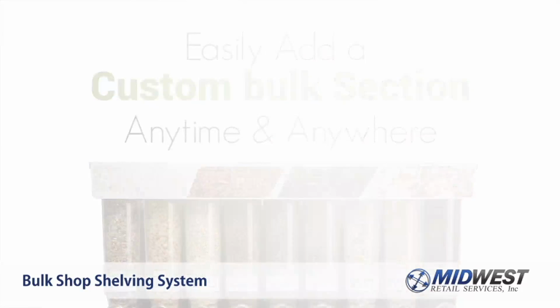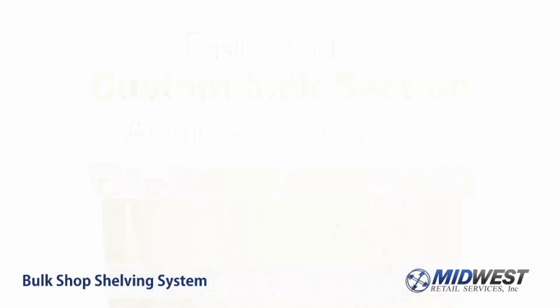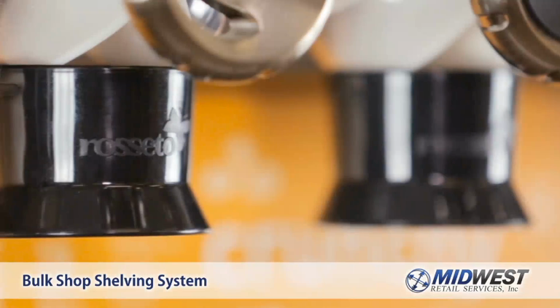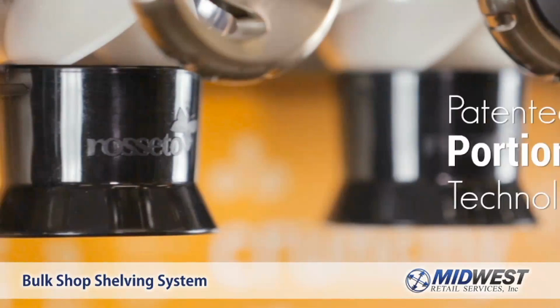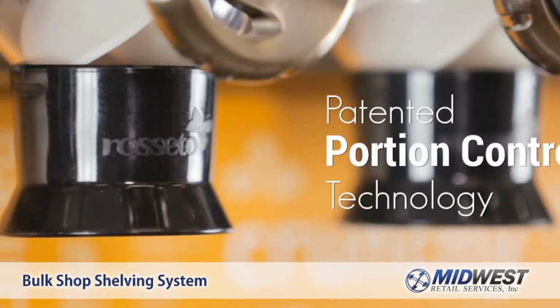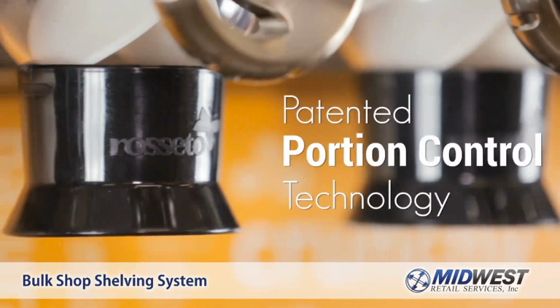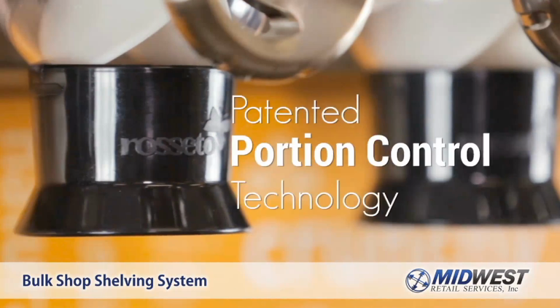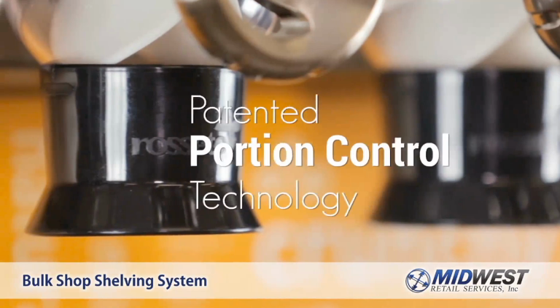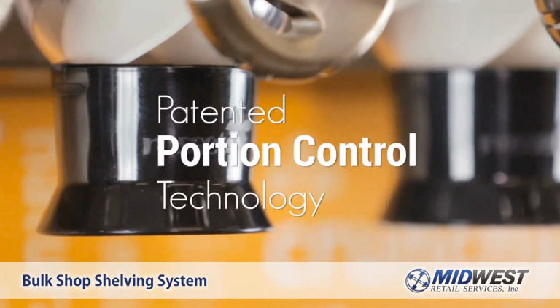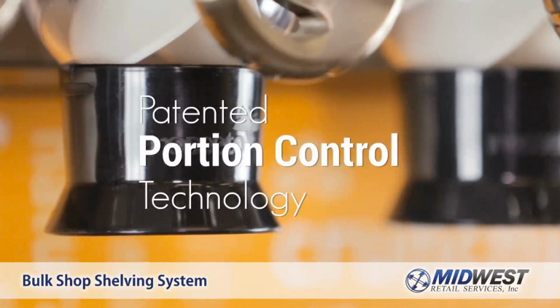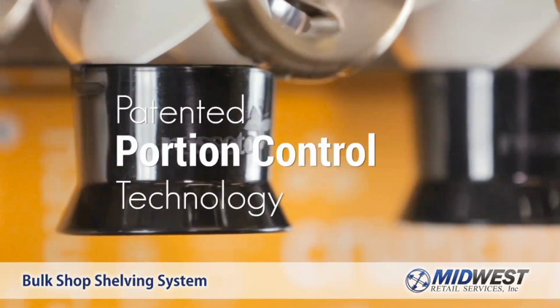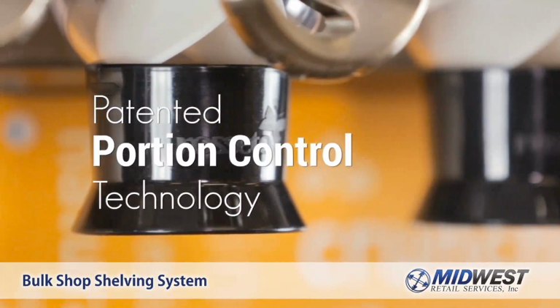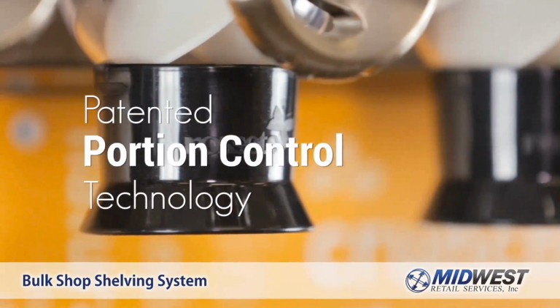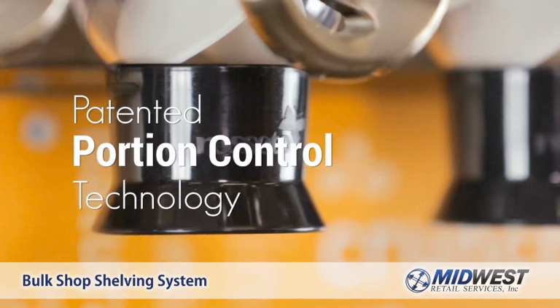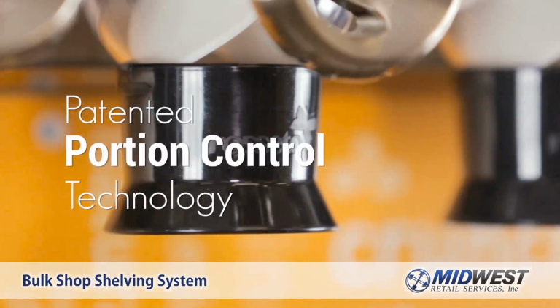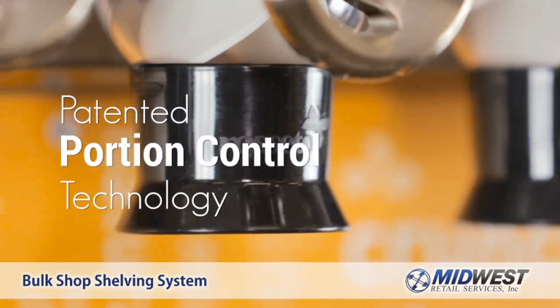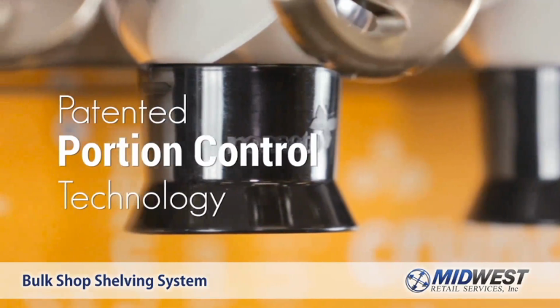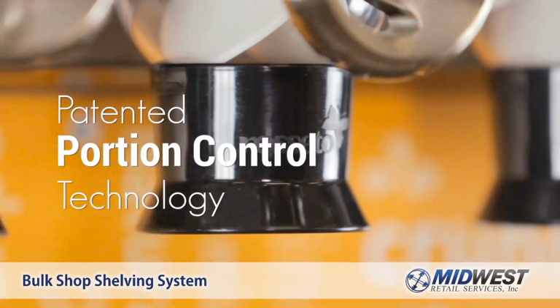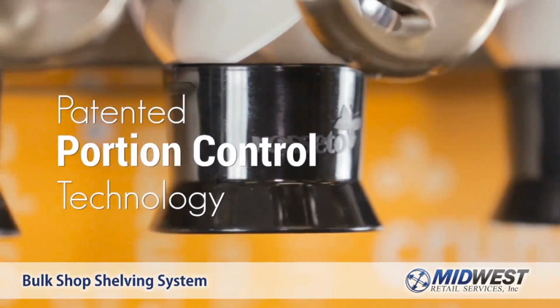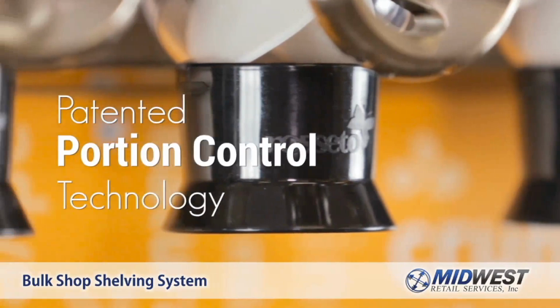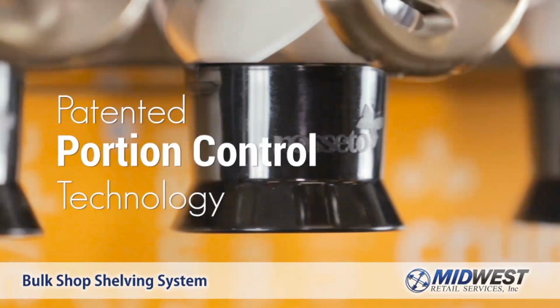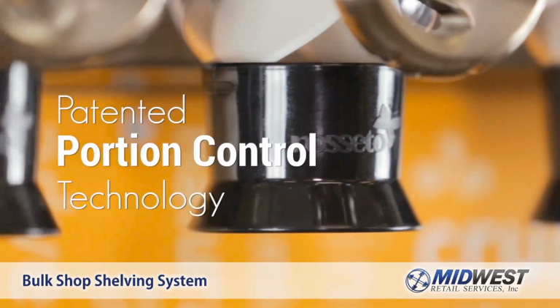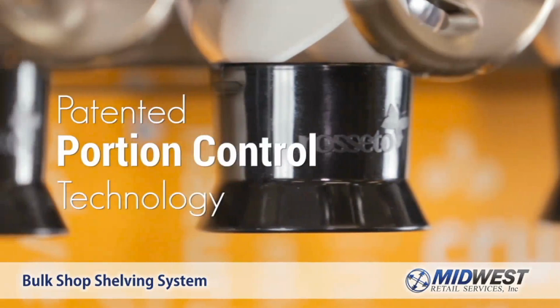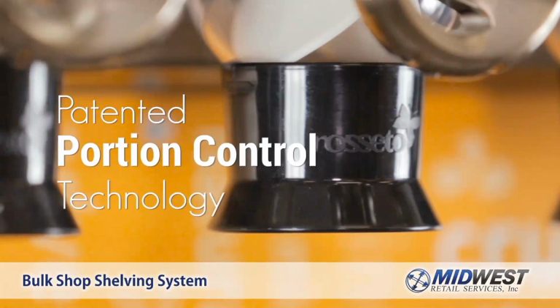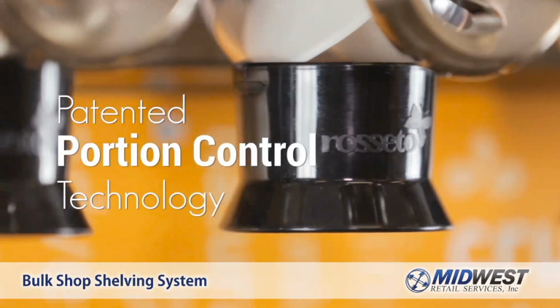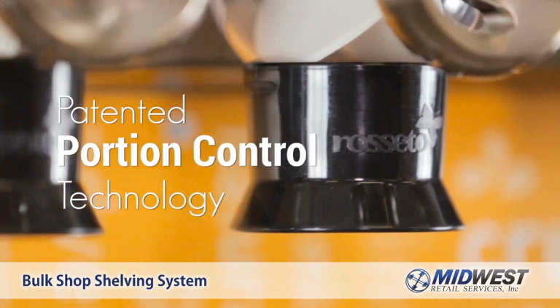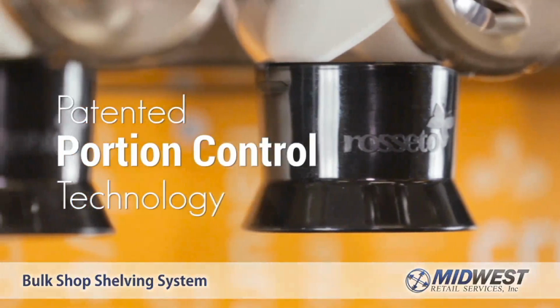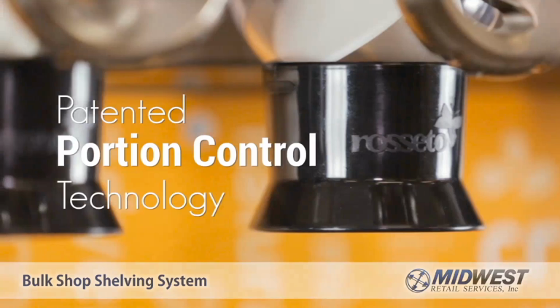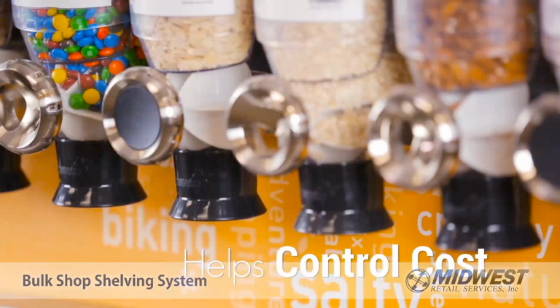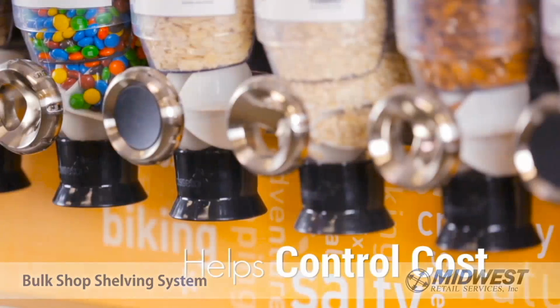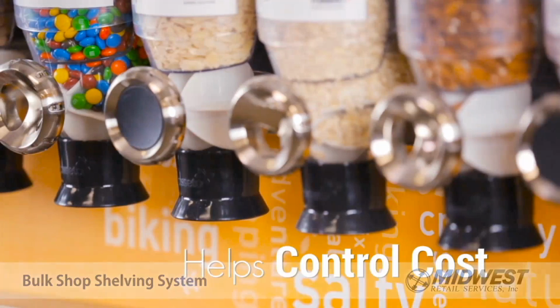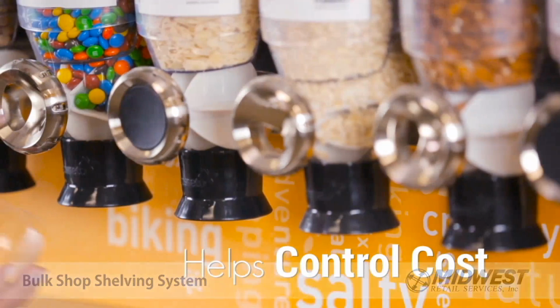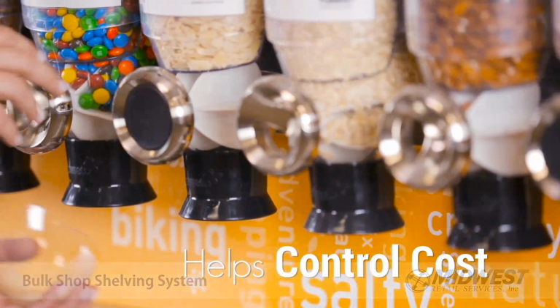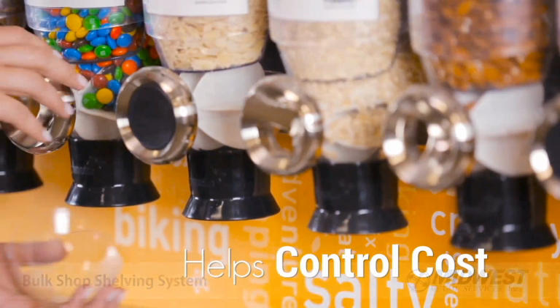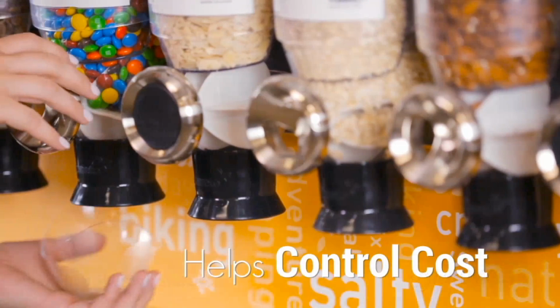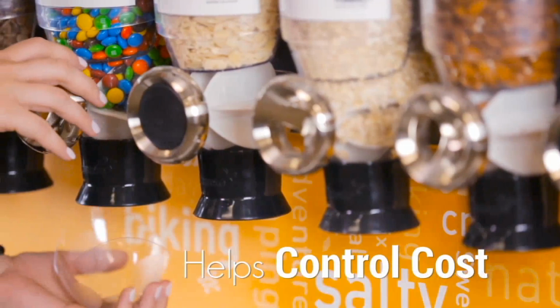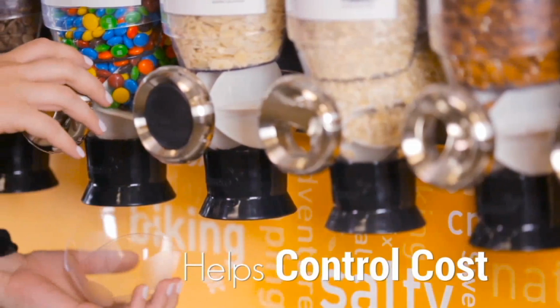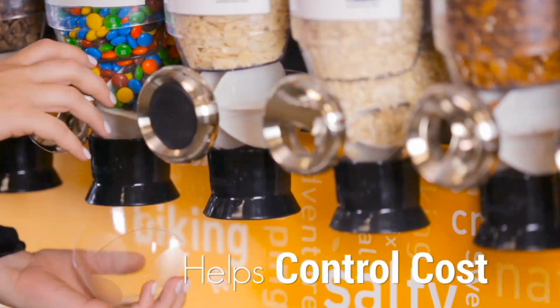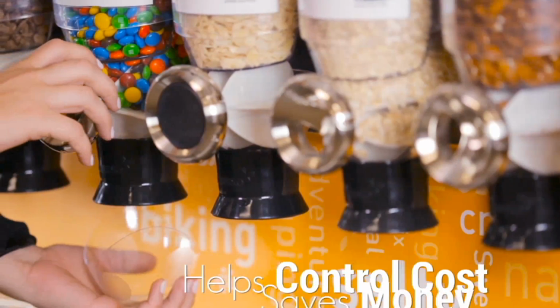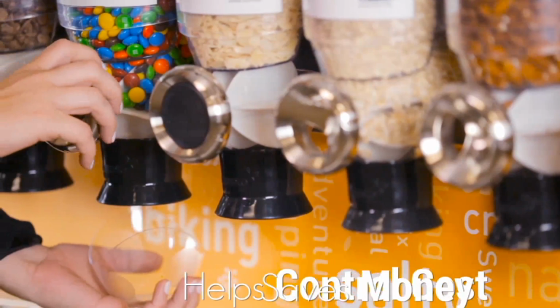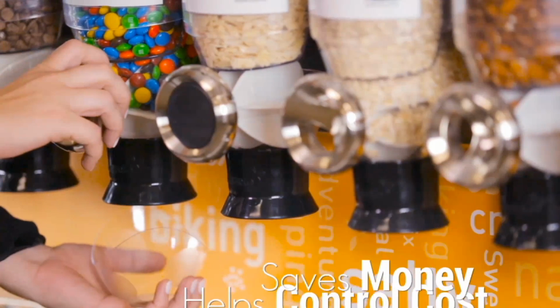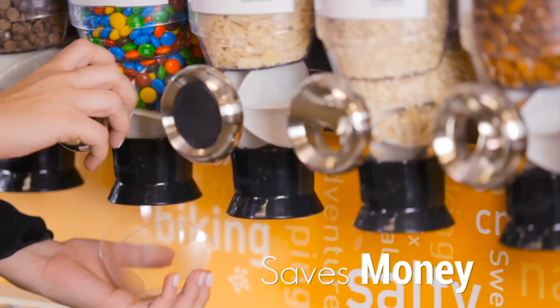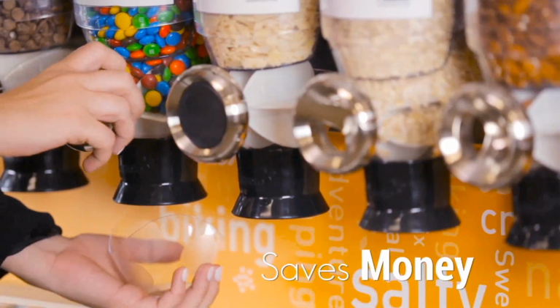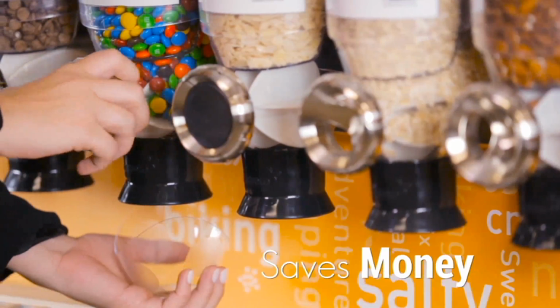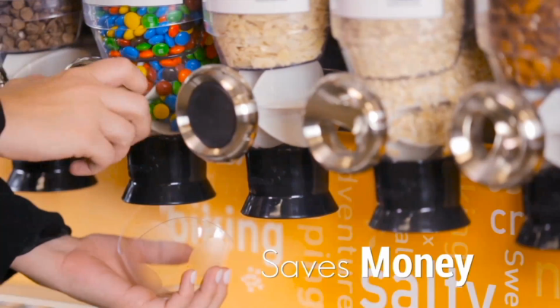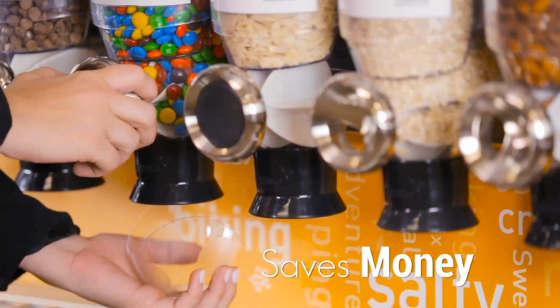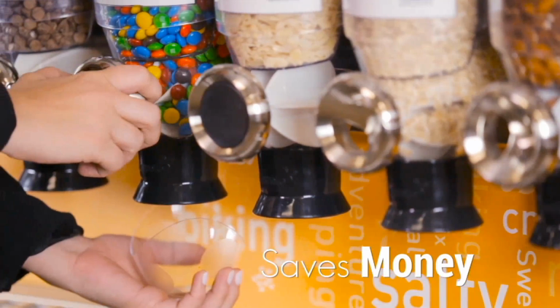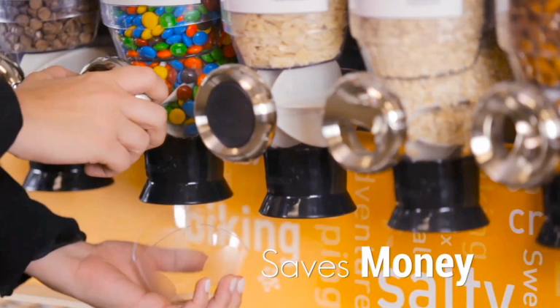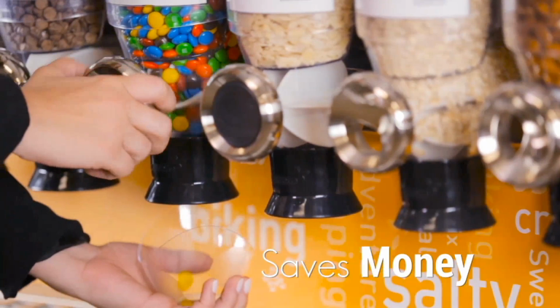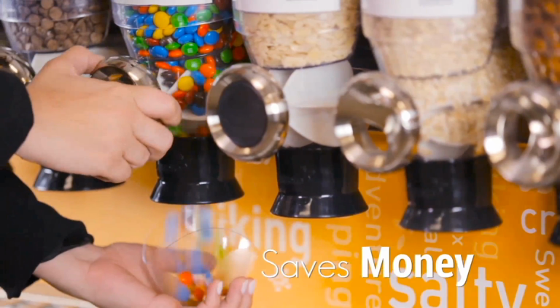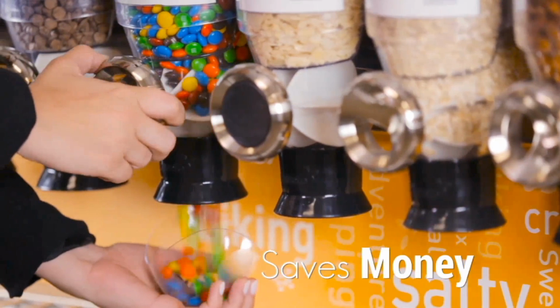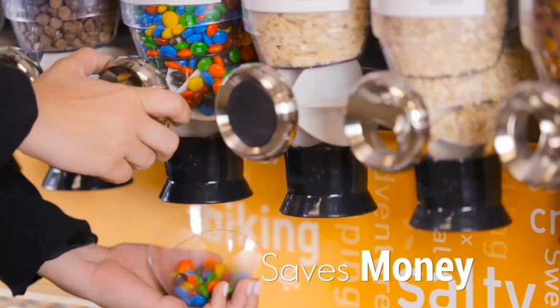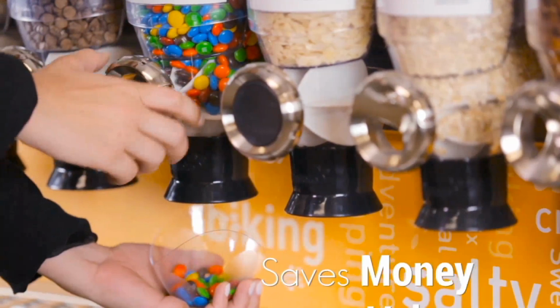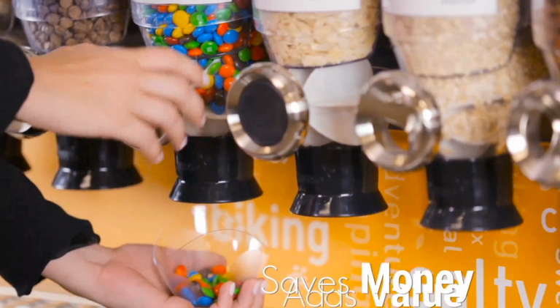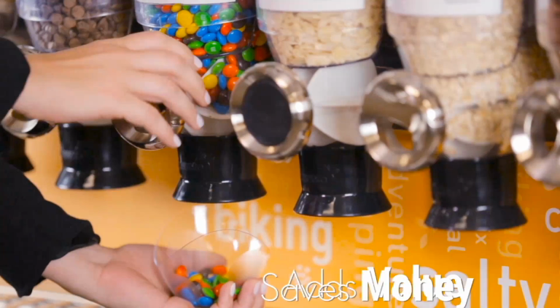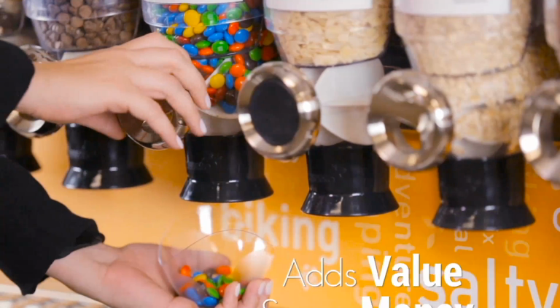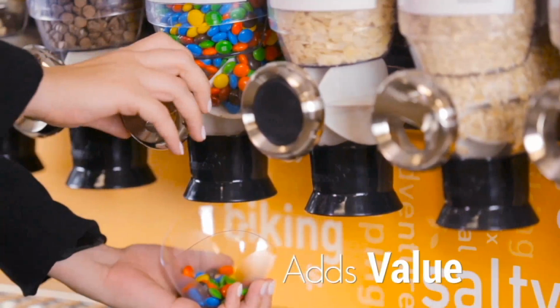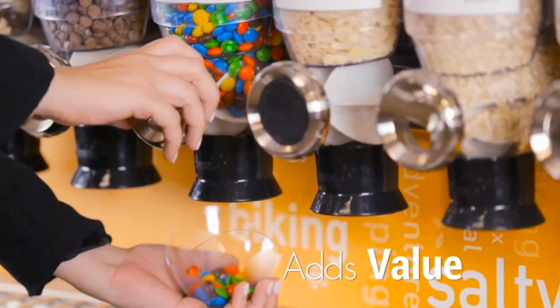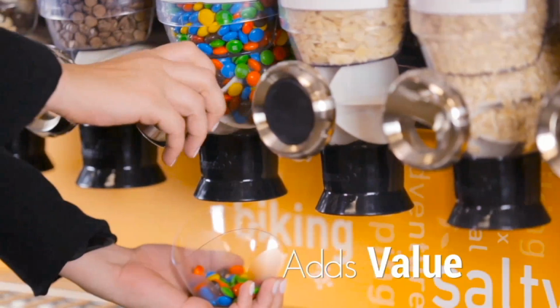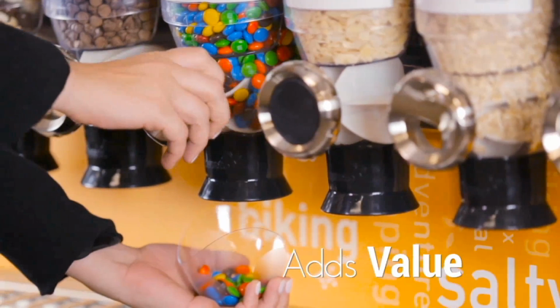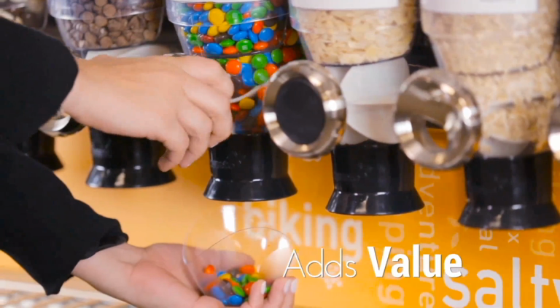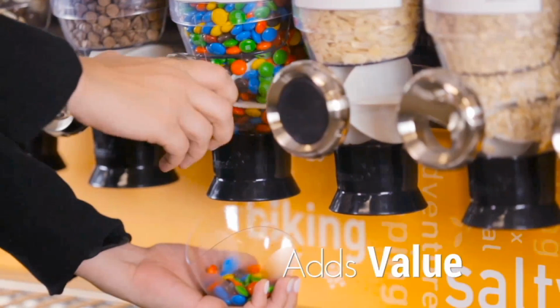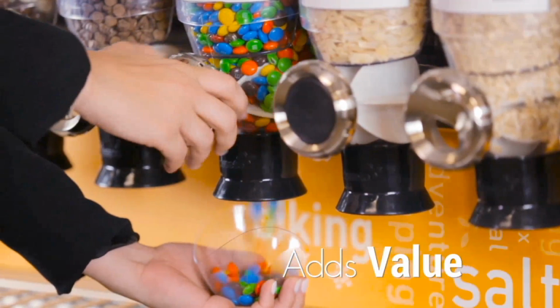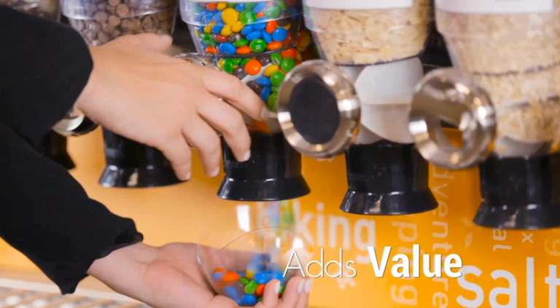Patented portion control technology helps control food costs, saves money, and adds value to your customers' experience.